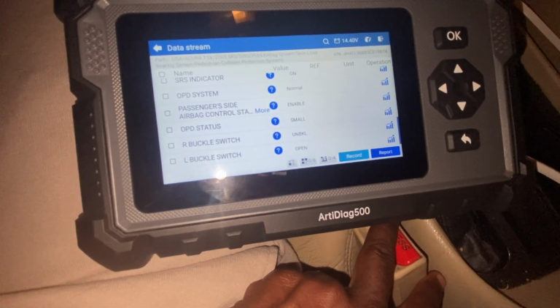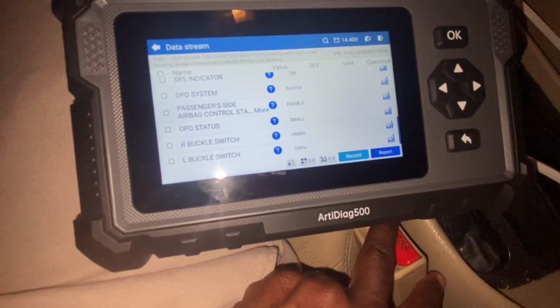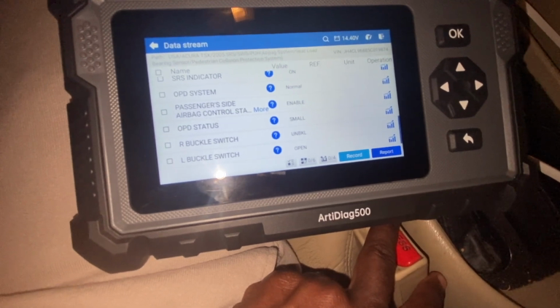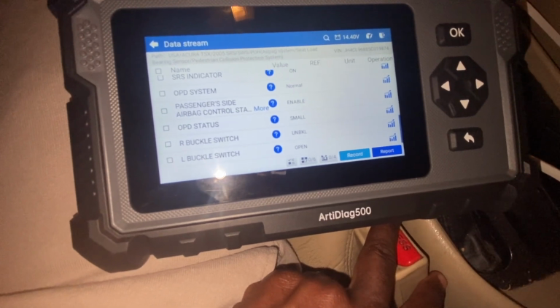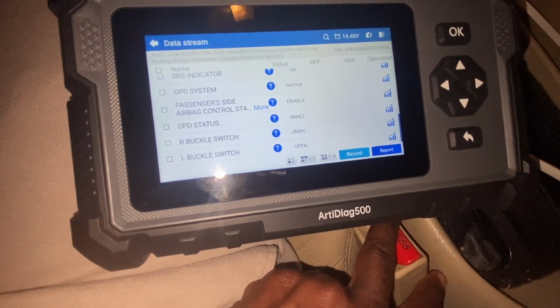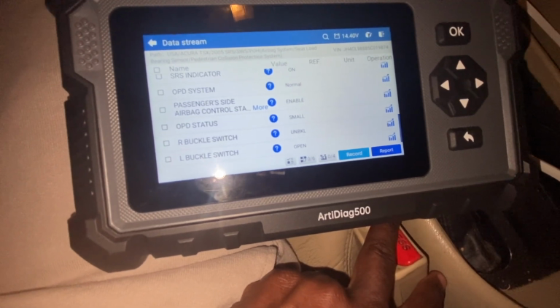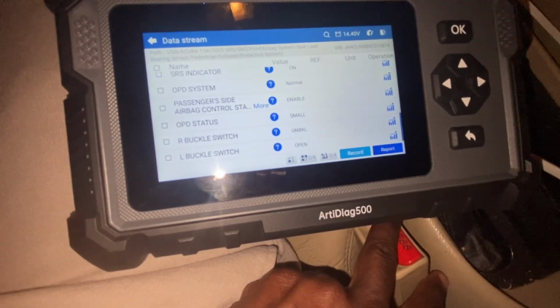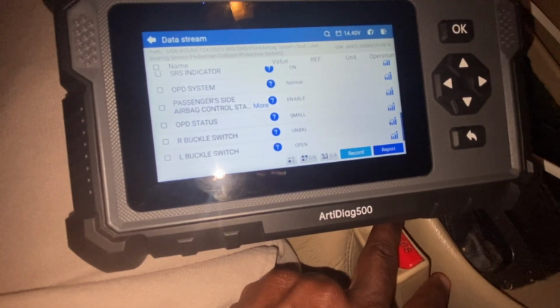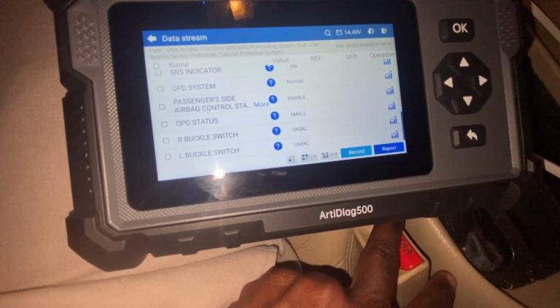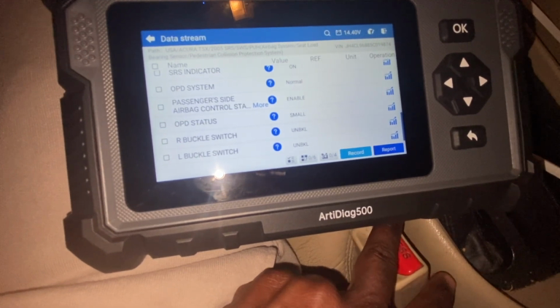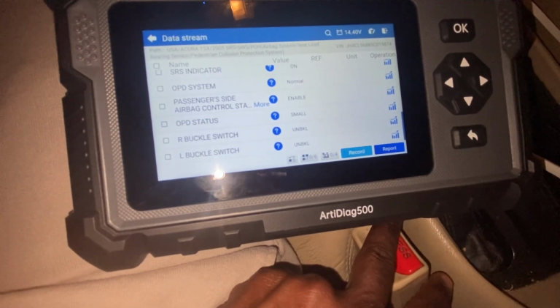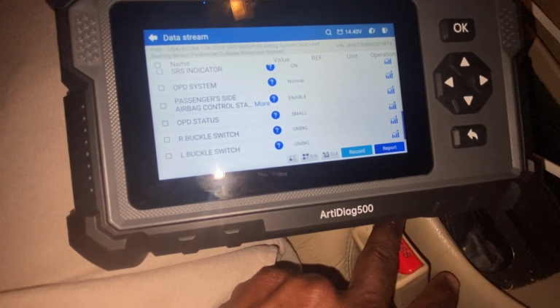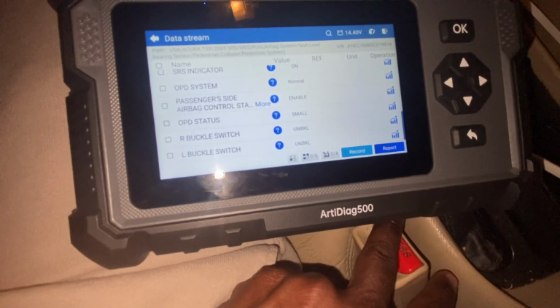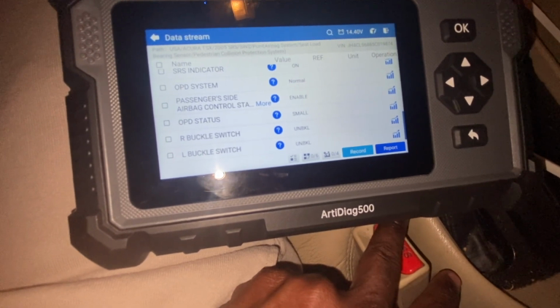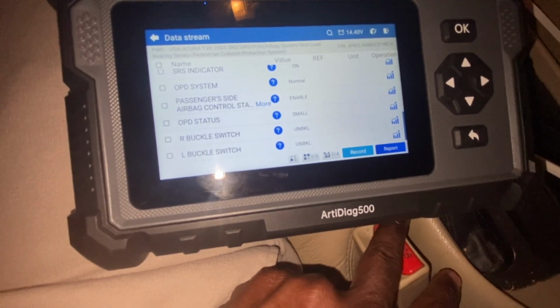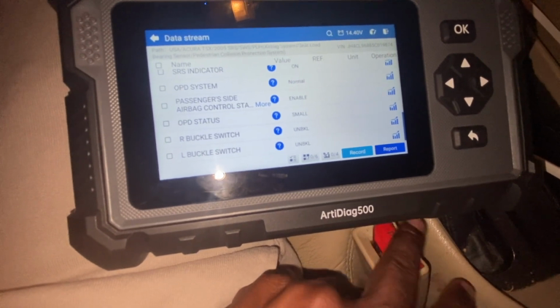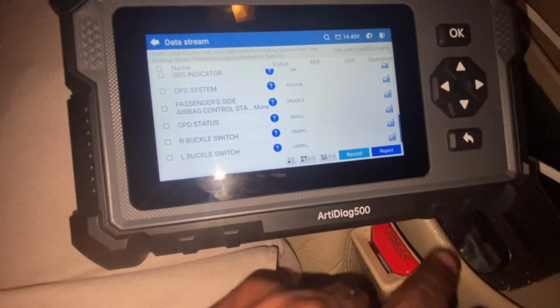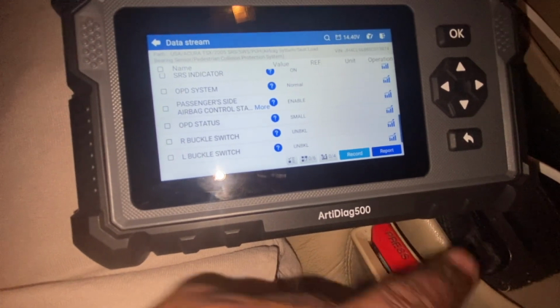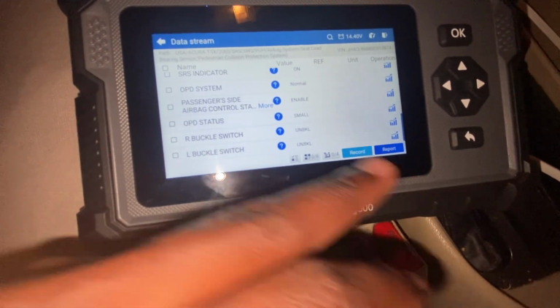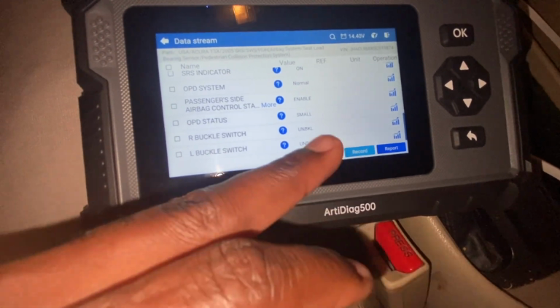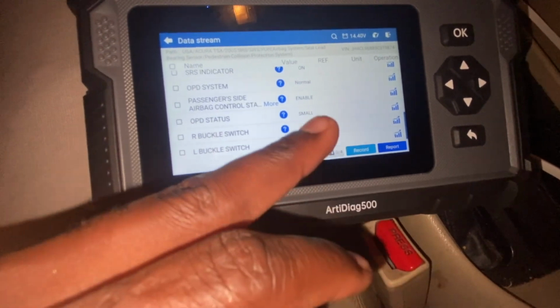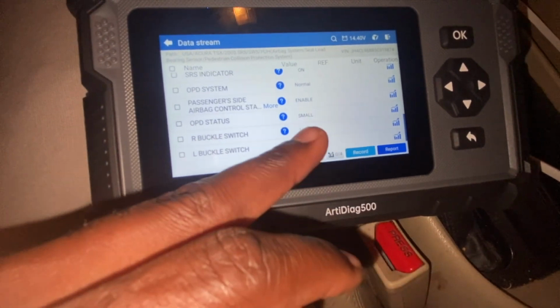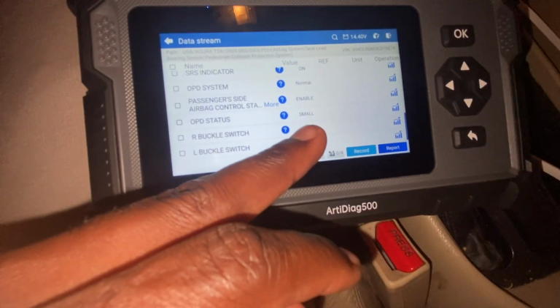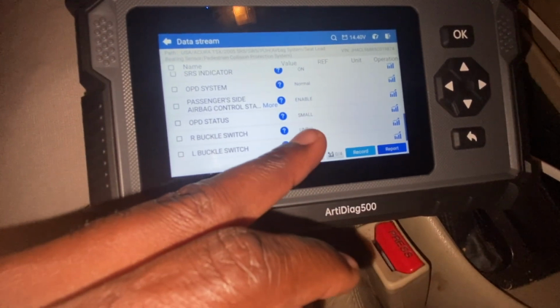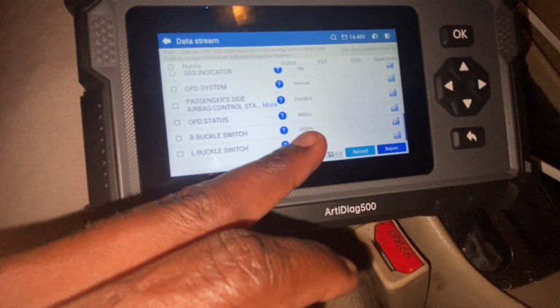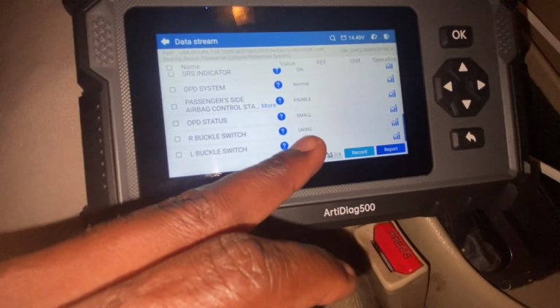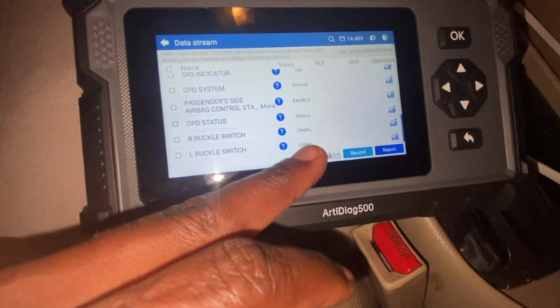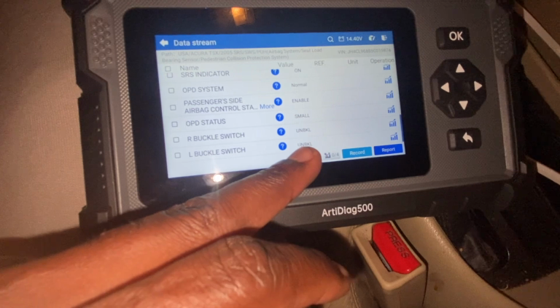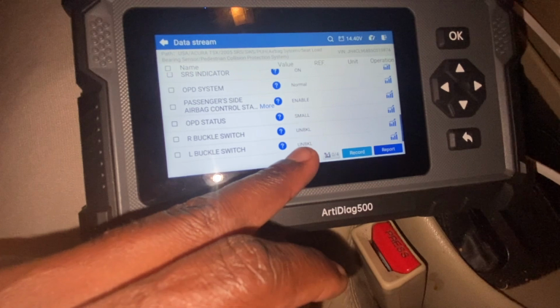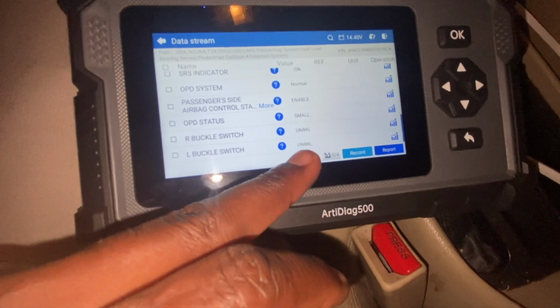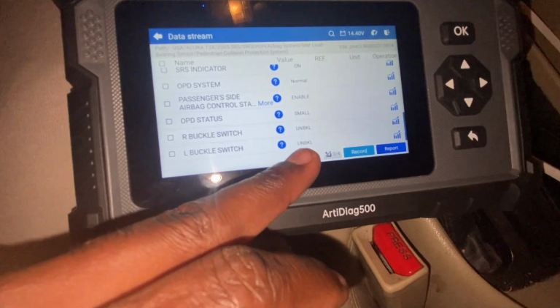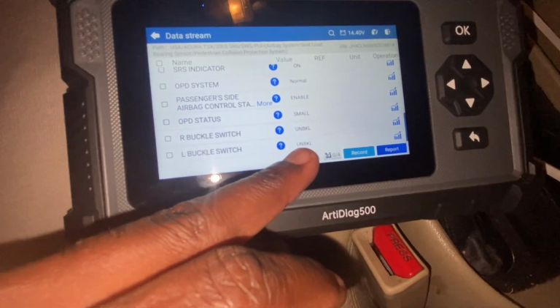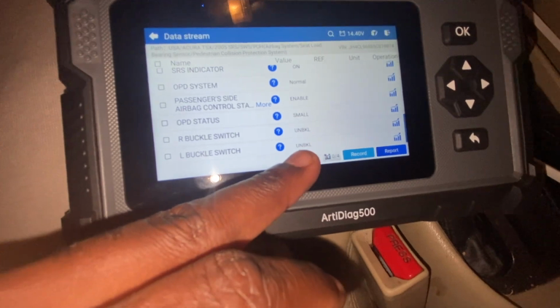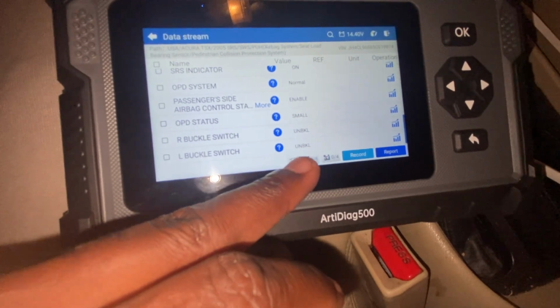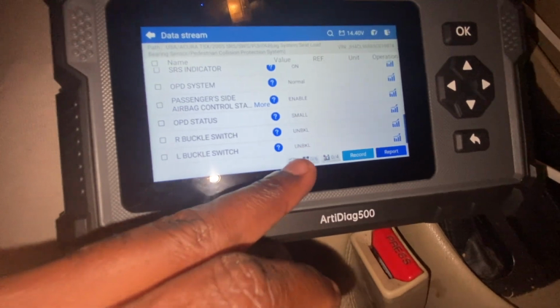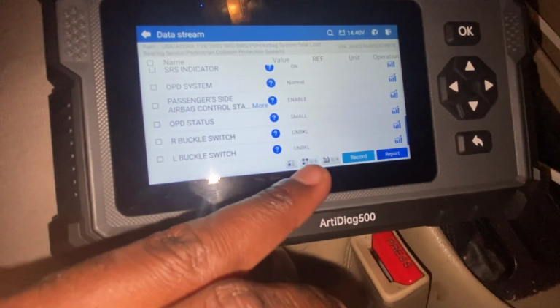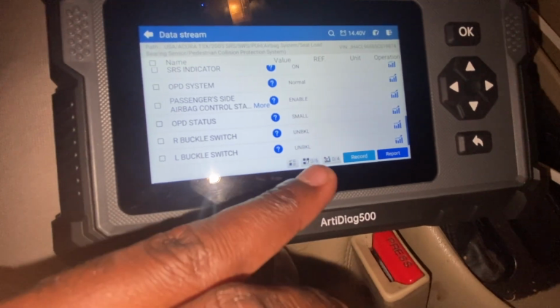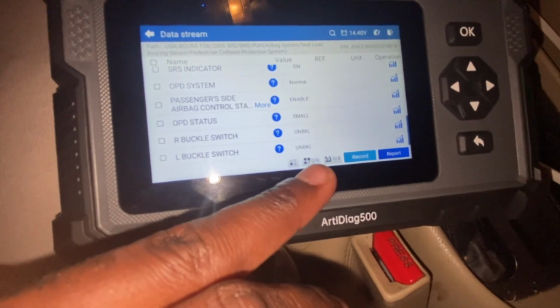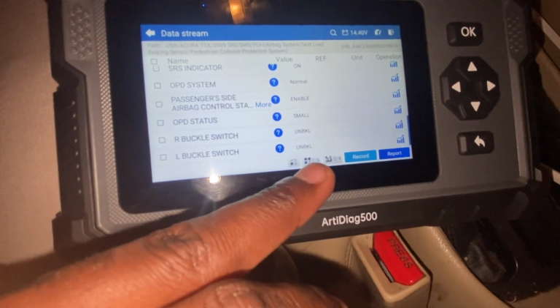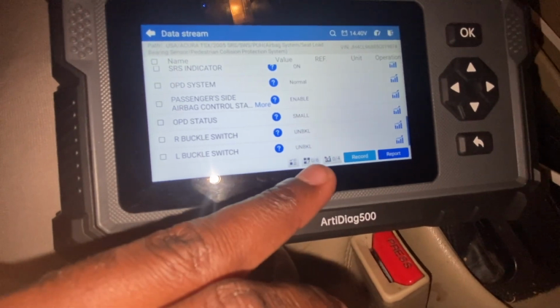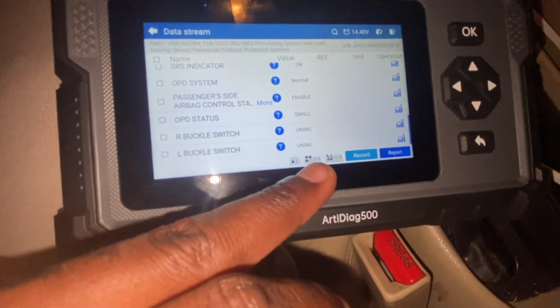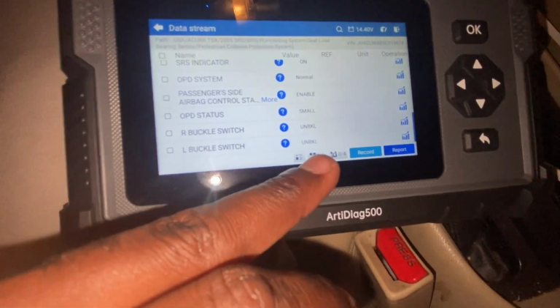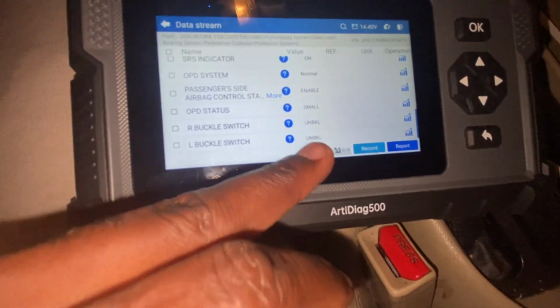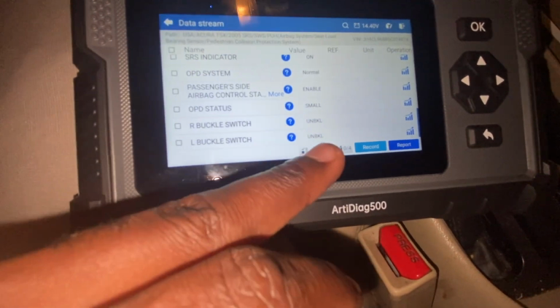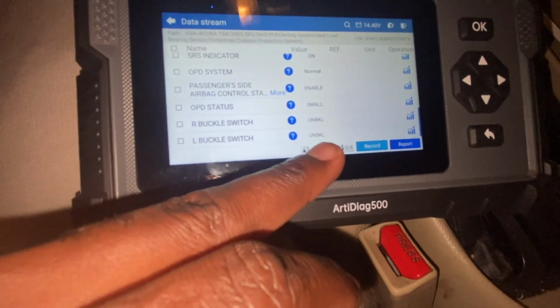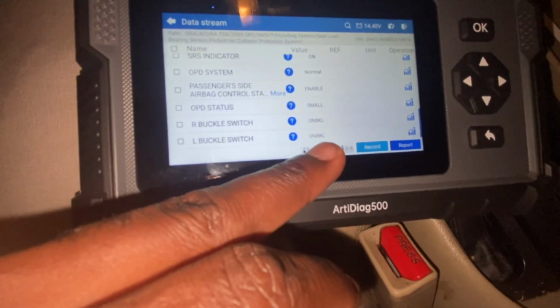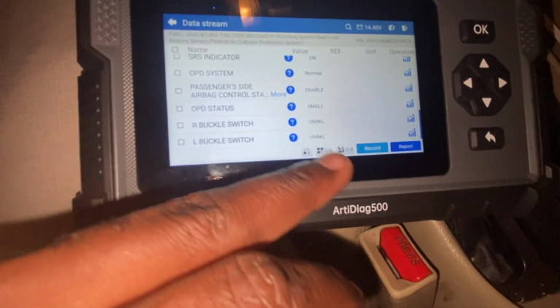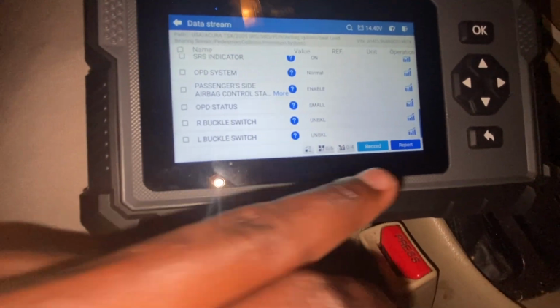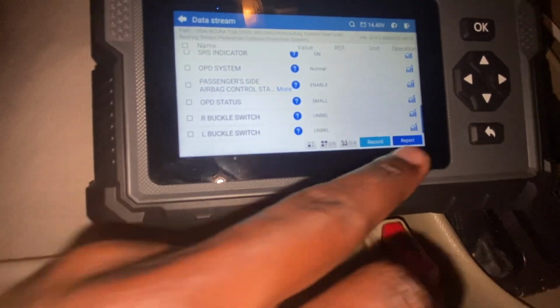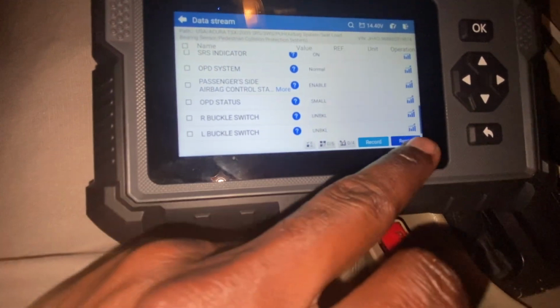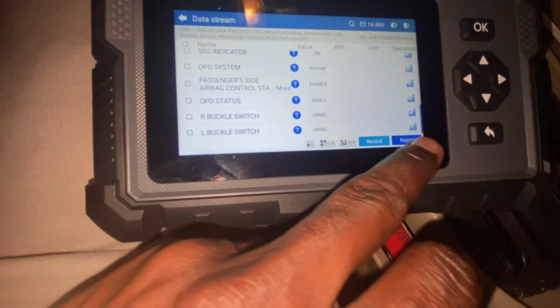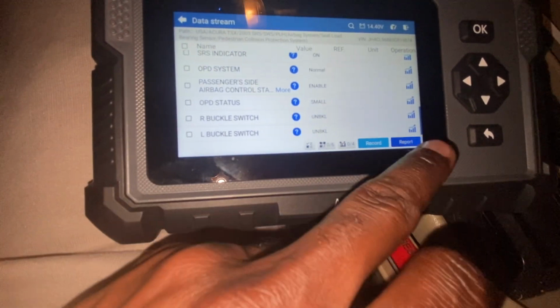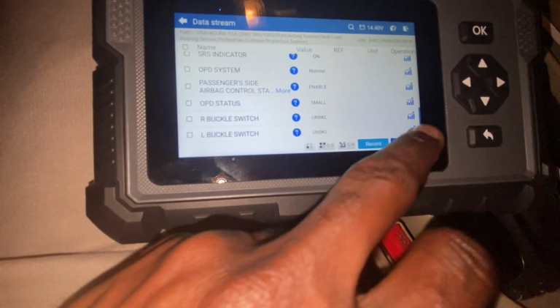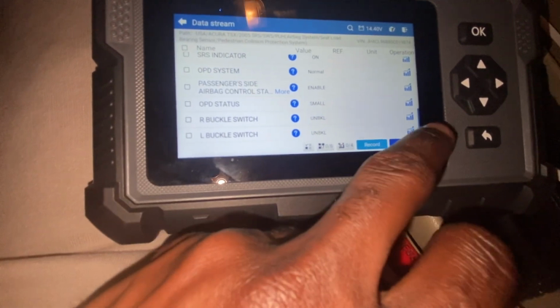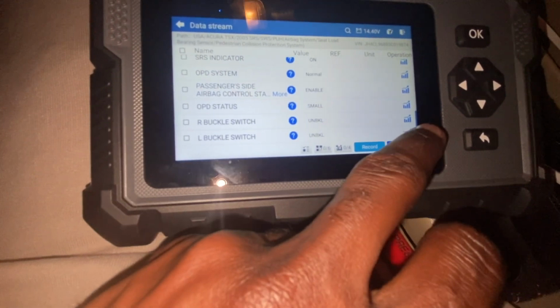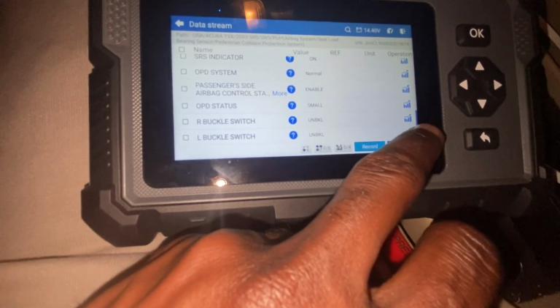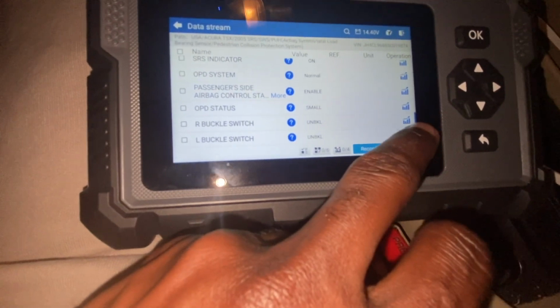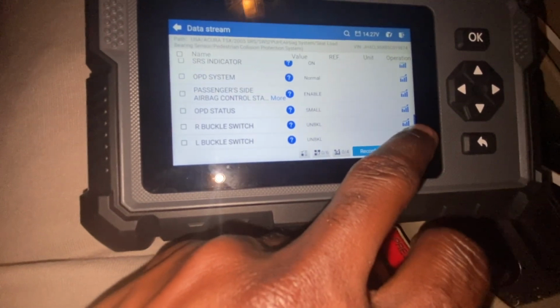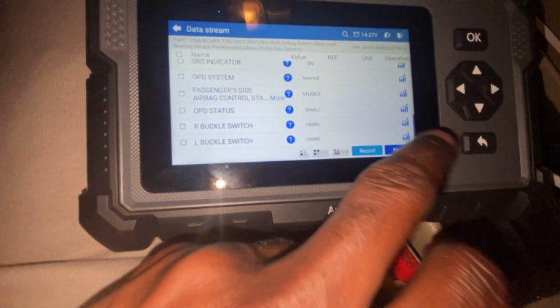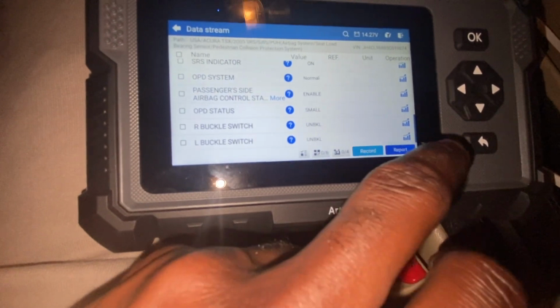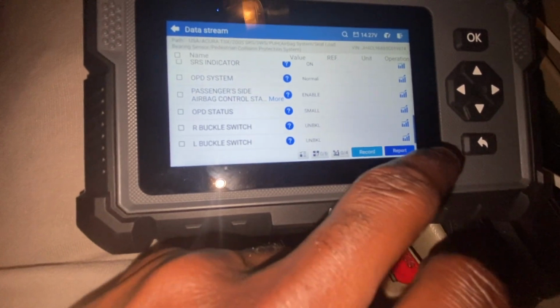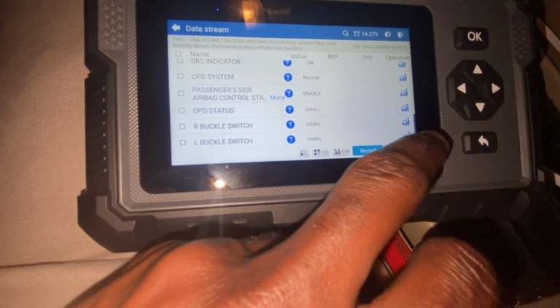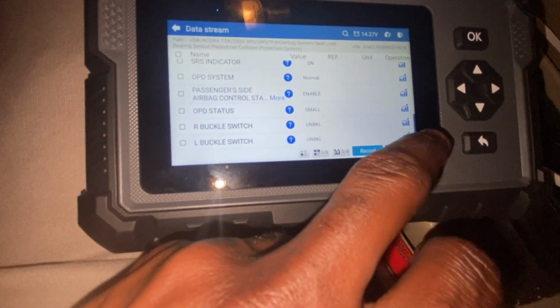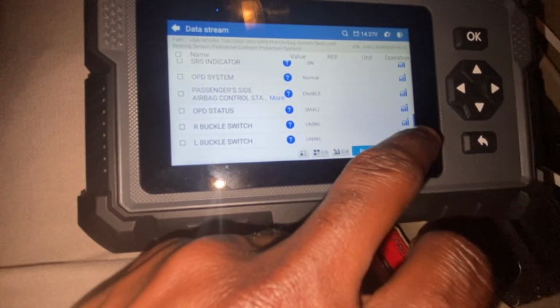Open — right there — and then it goes back to unbuckled. That is what I want you guys to look at. And if we even go on to live data...